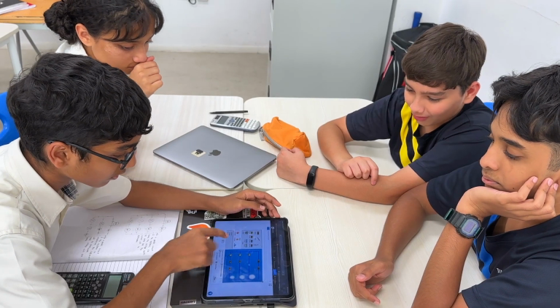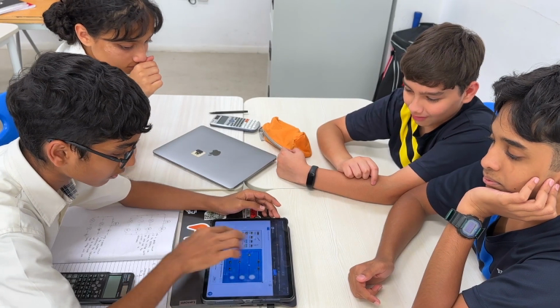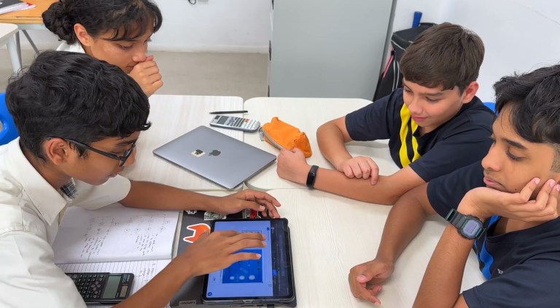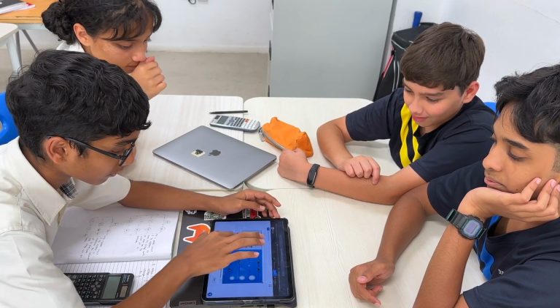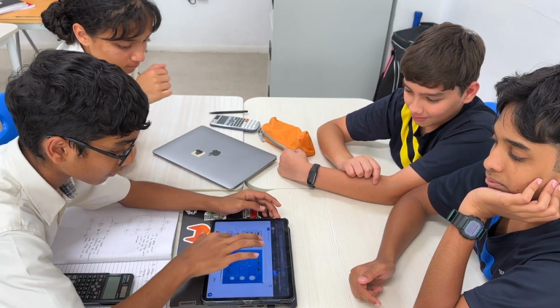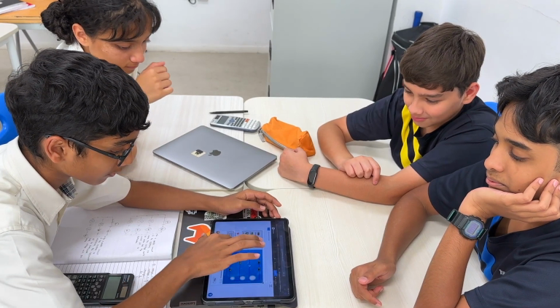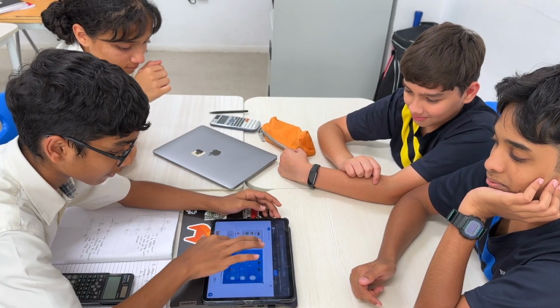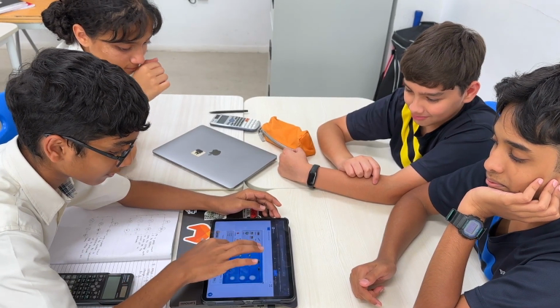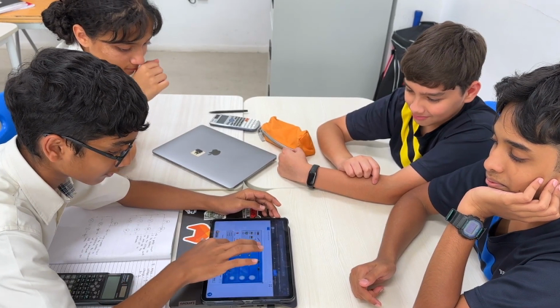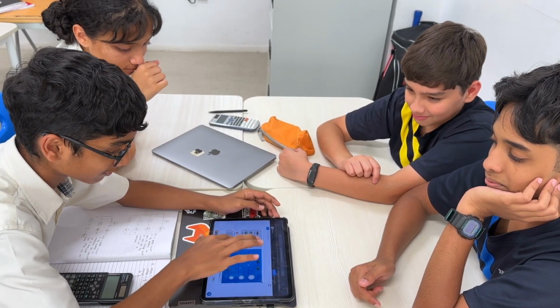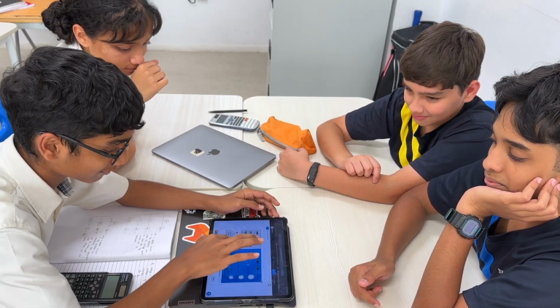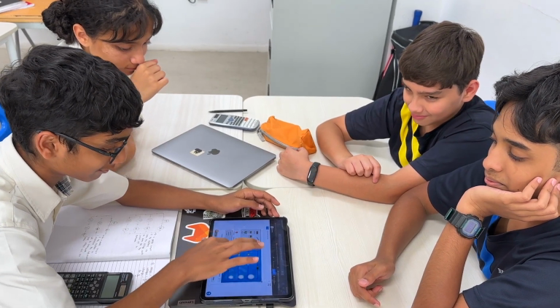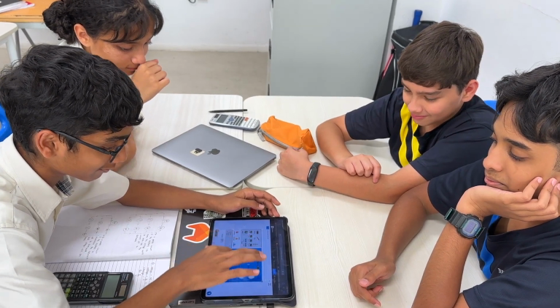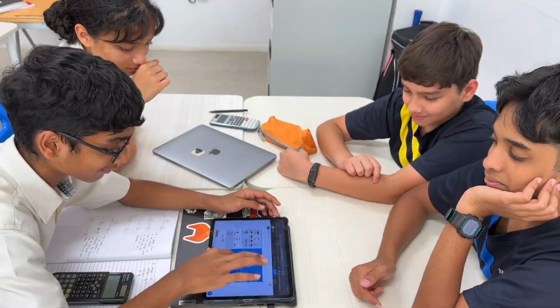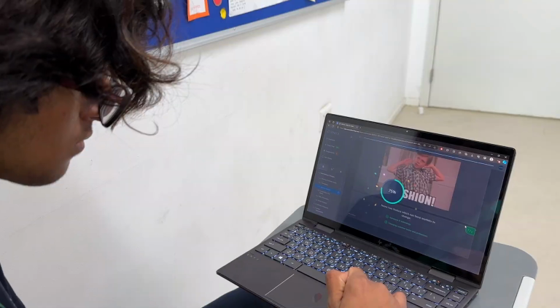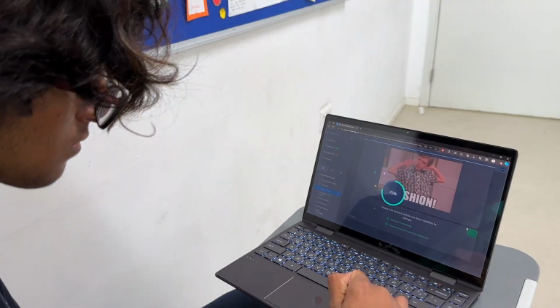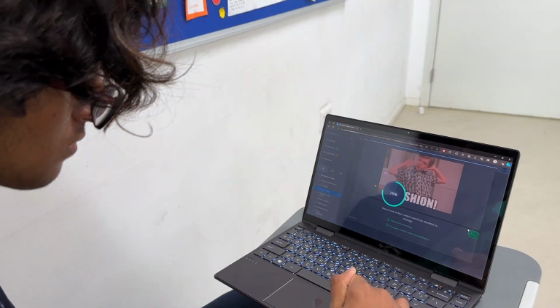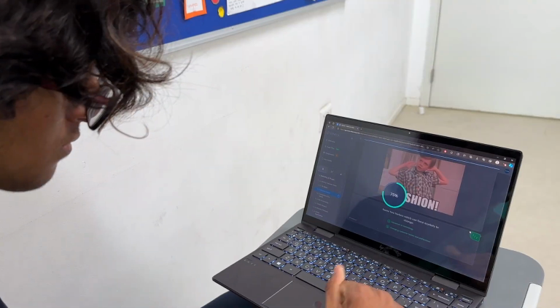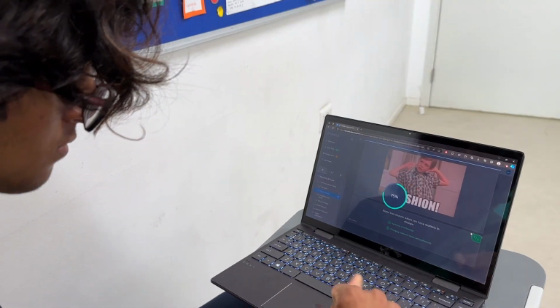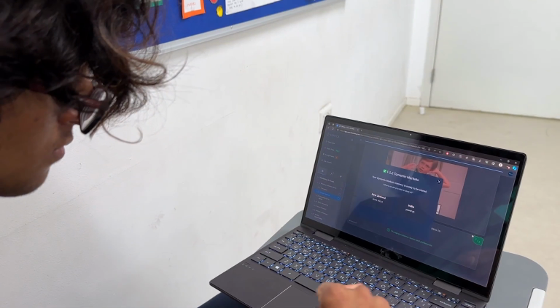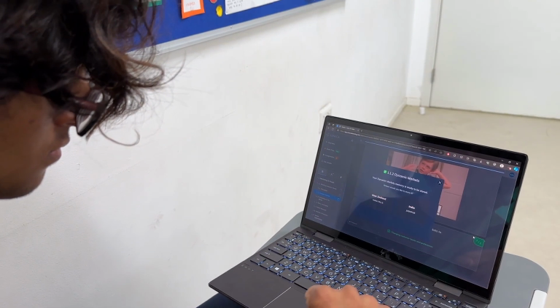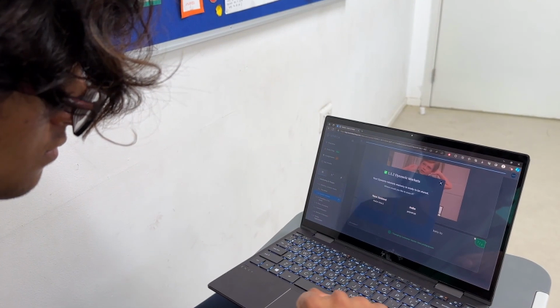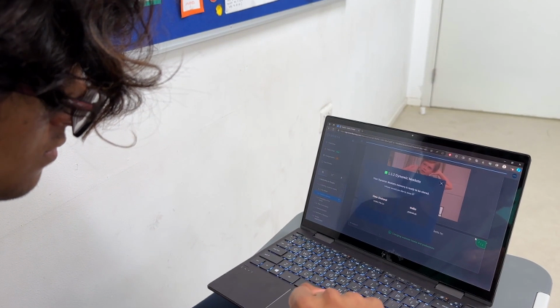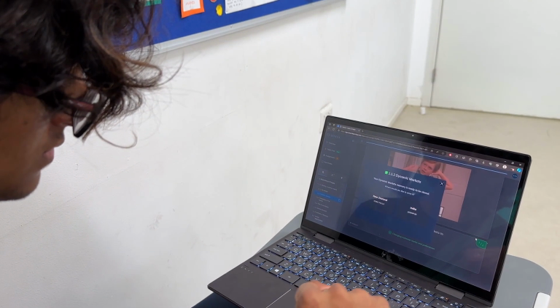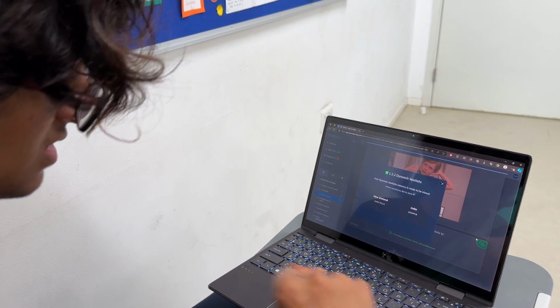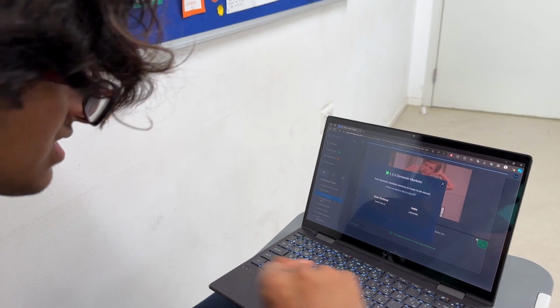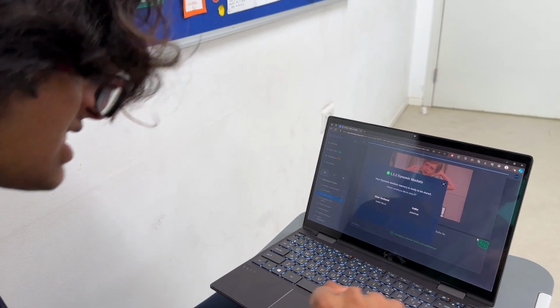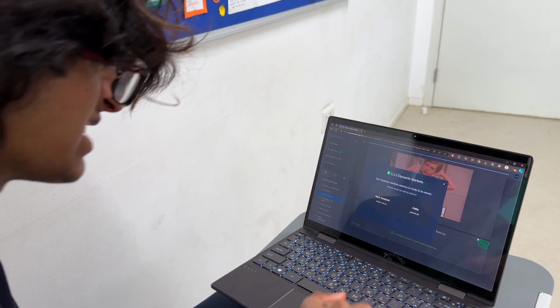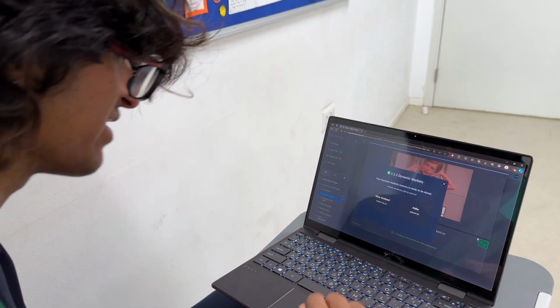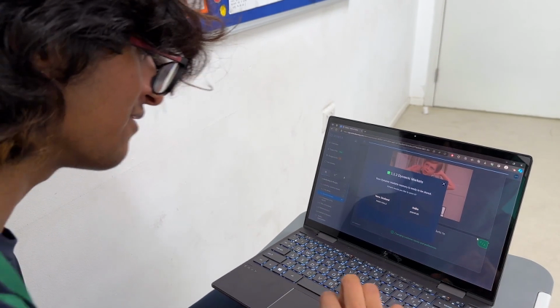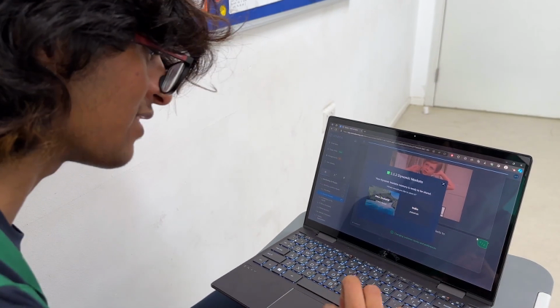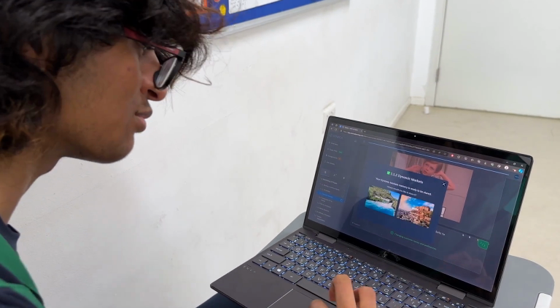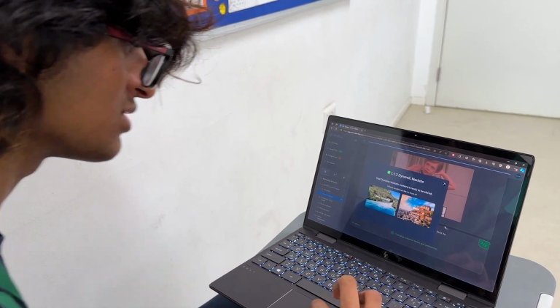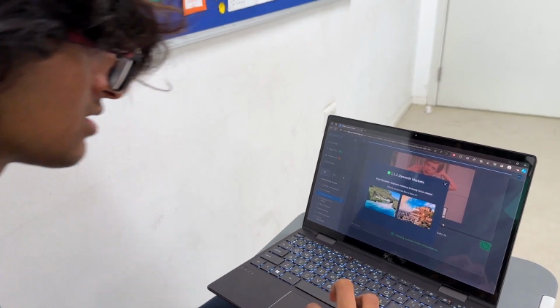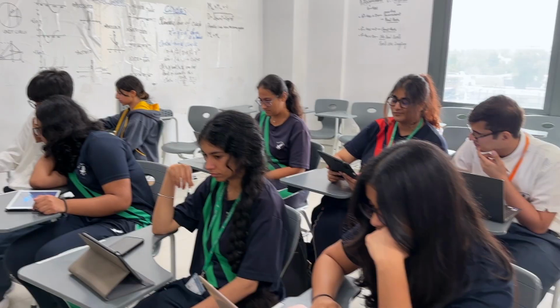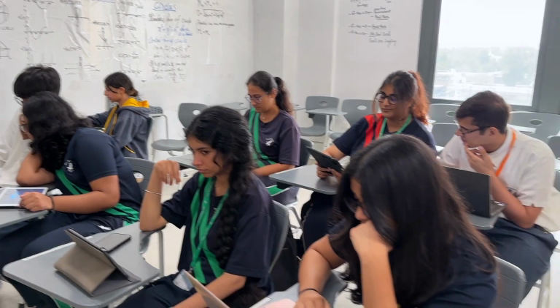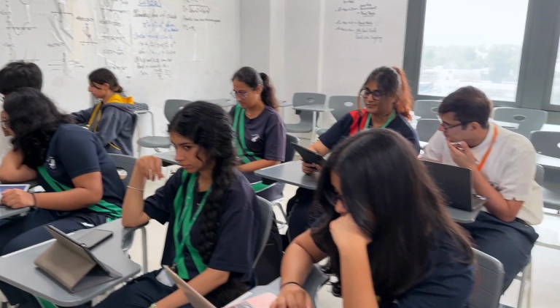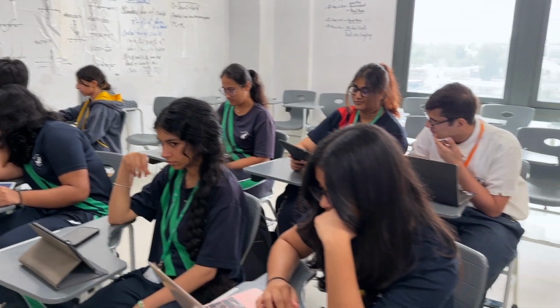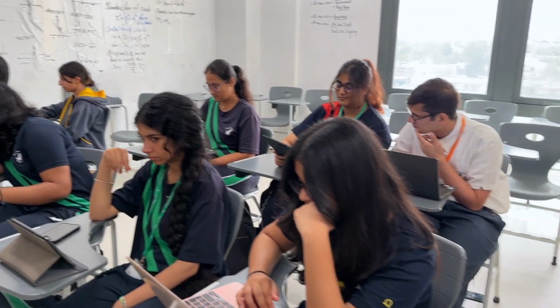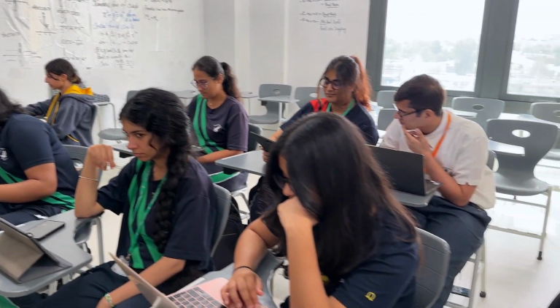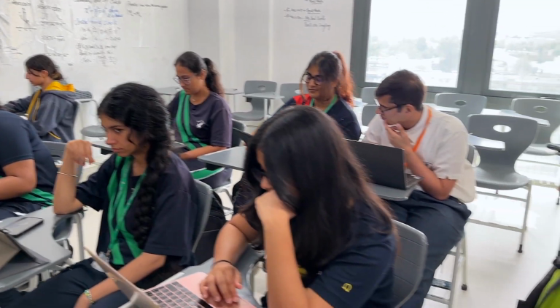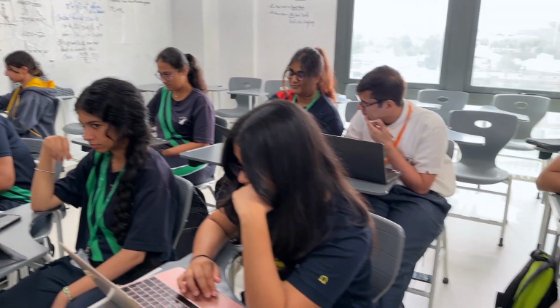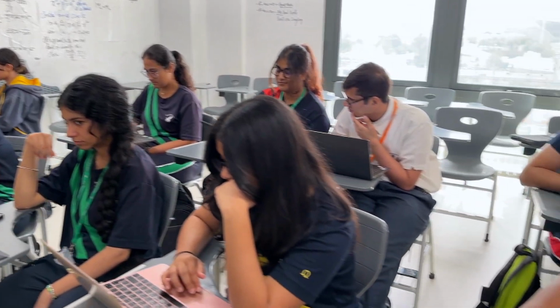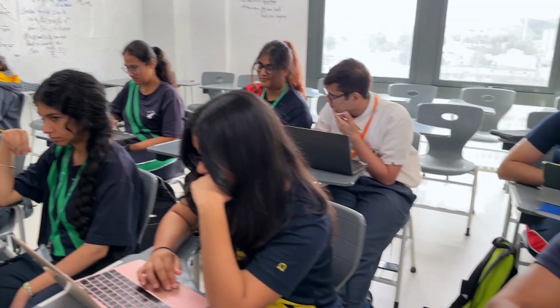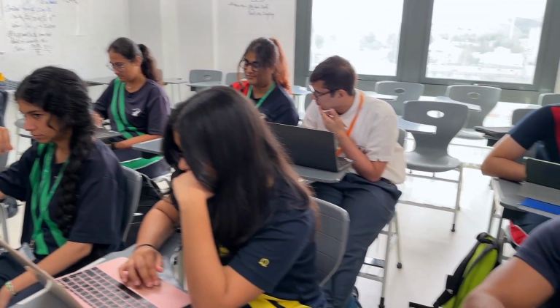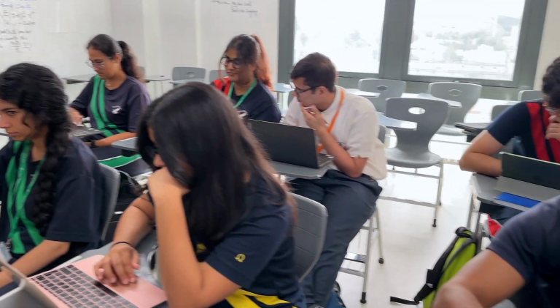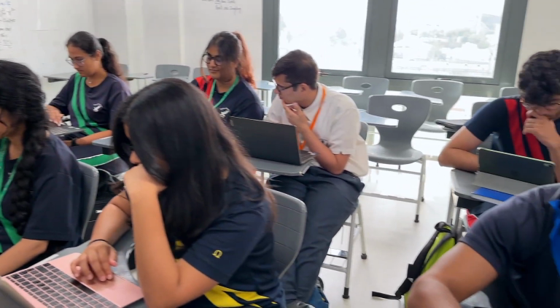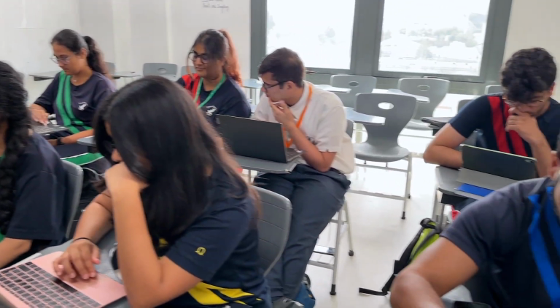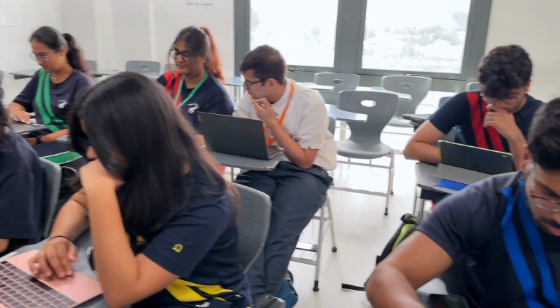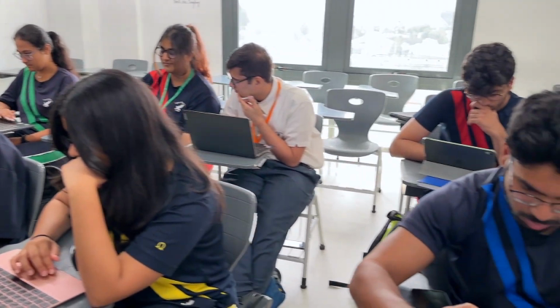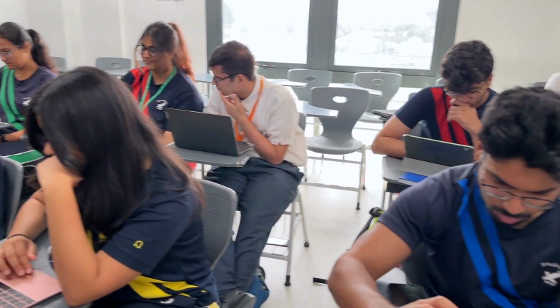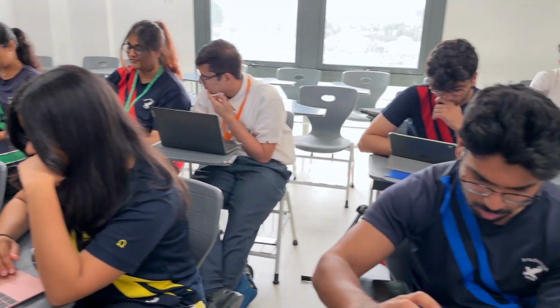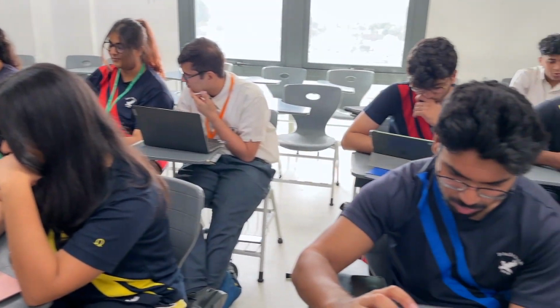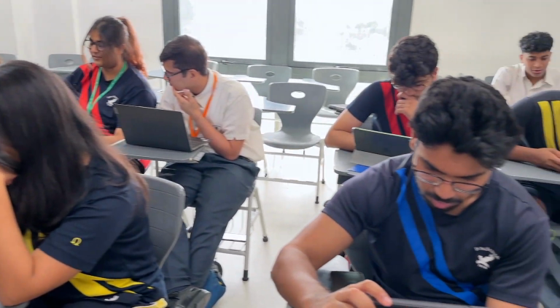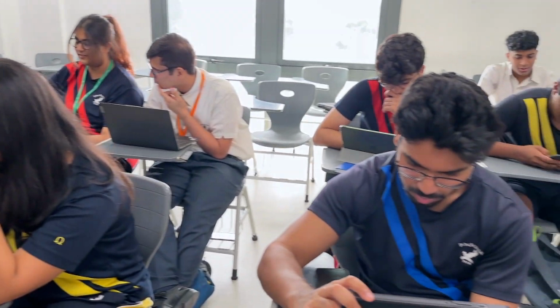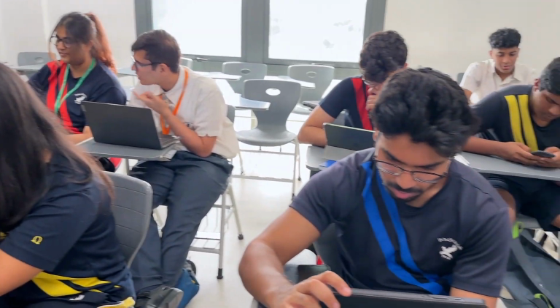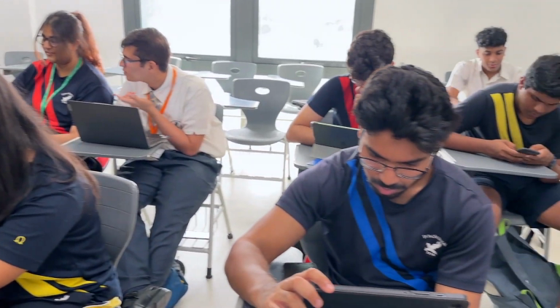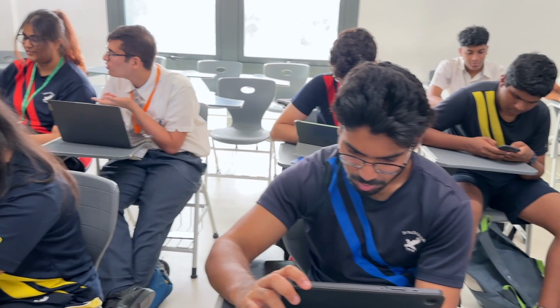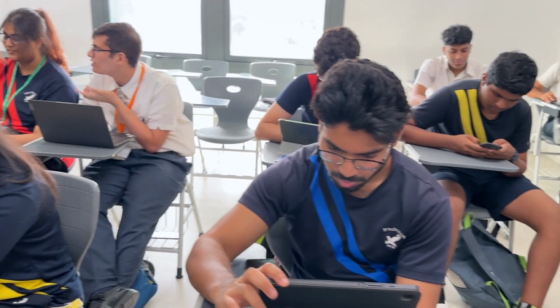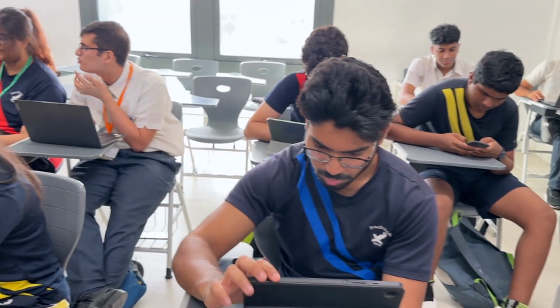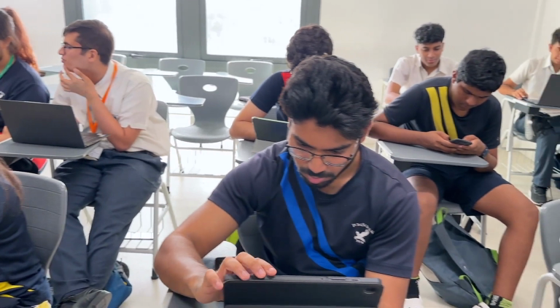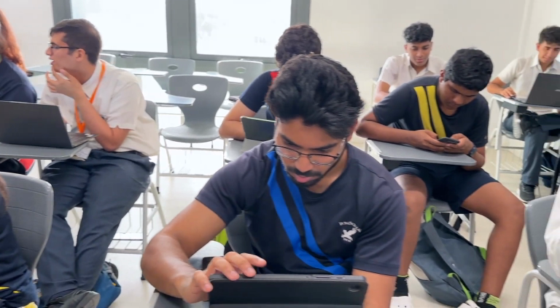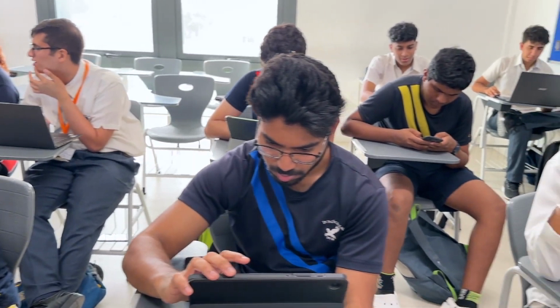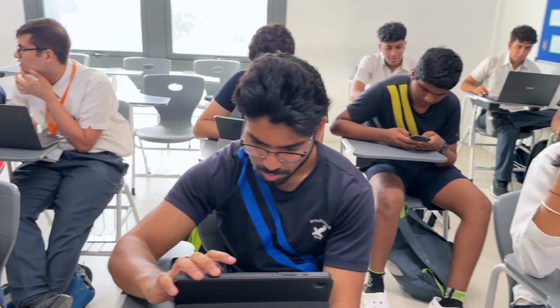Elevate the learning experience with our state-of-the-art edtech tools, fostering a generation of enthusiastic and empowered learners. Speak to your teachers today.